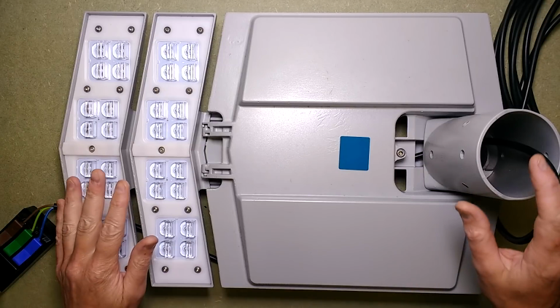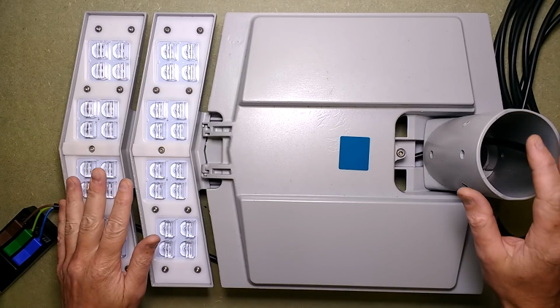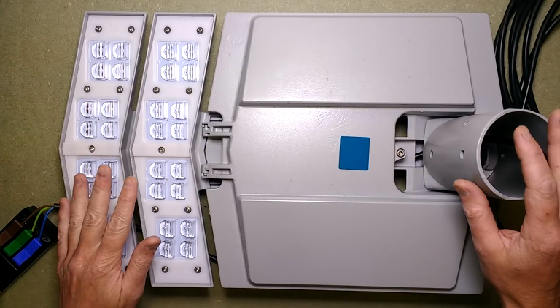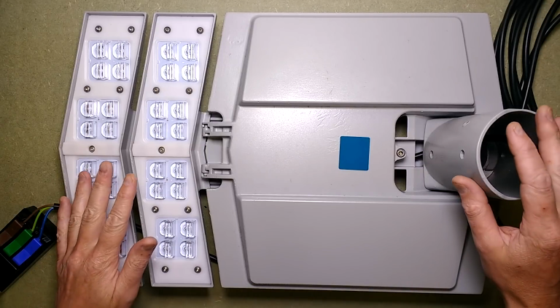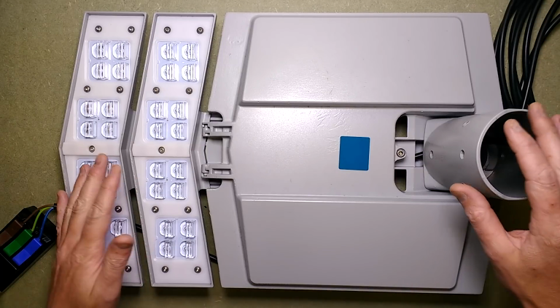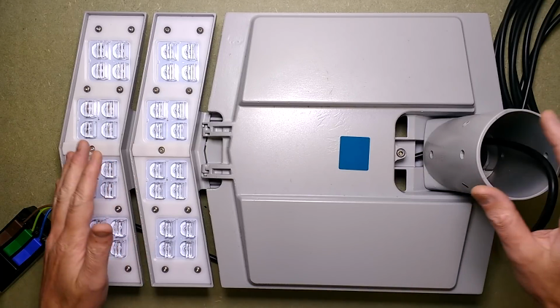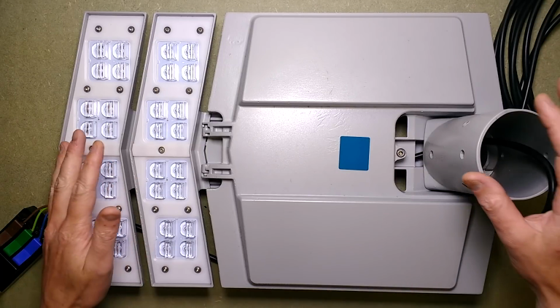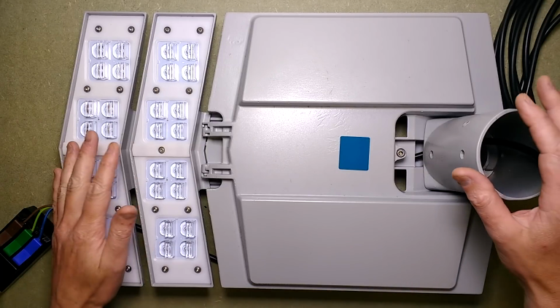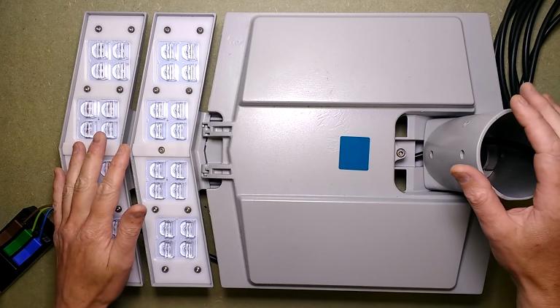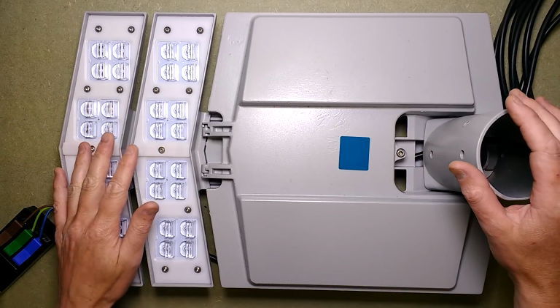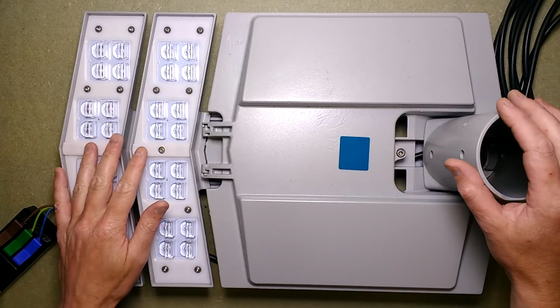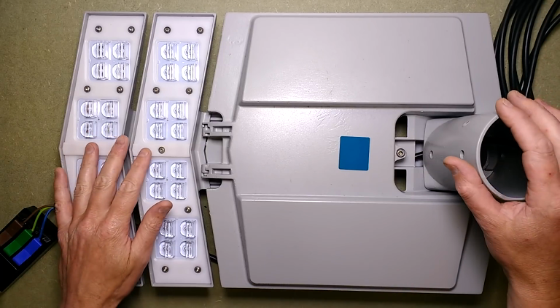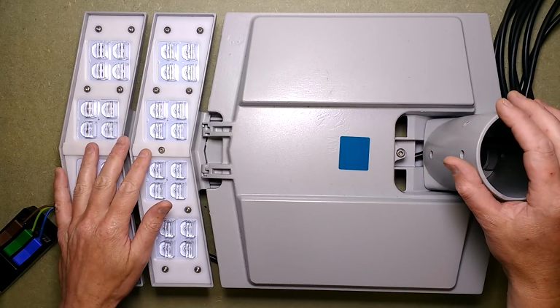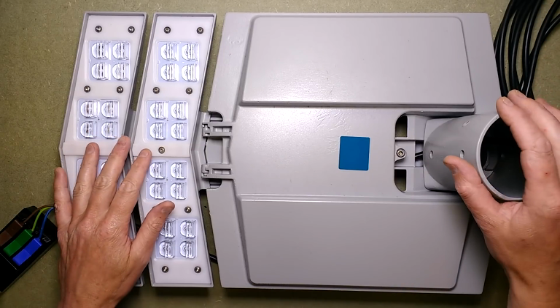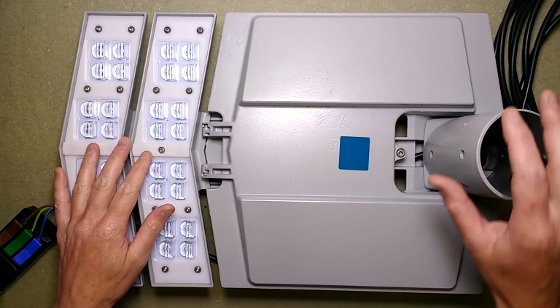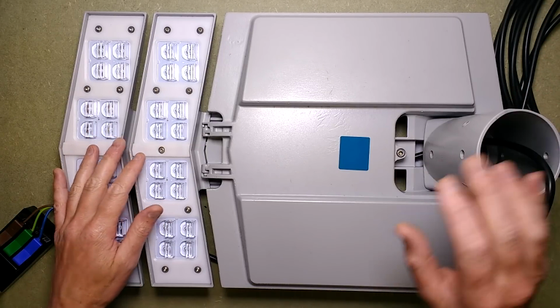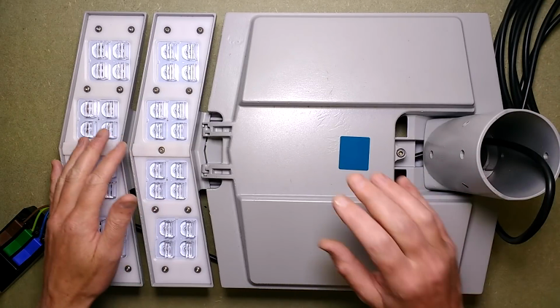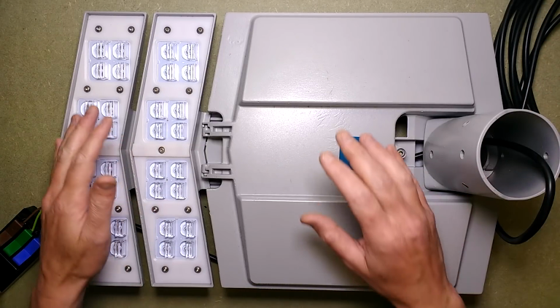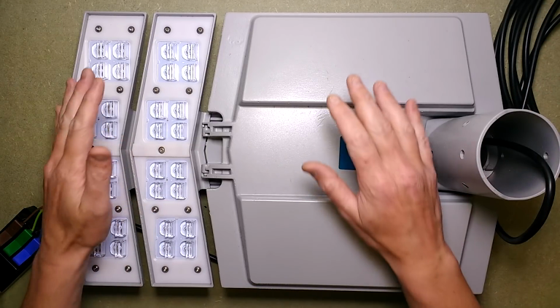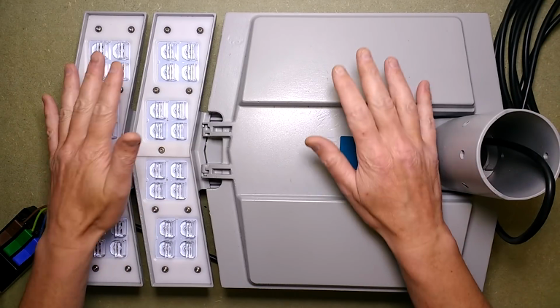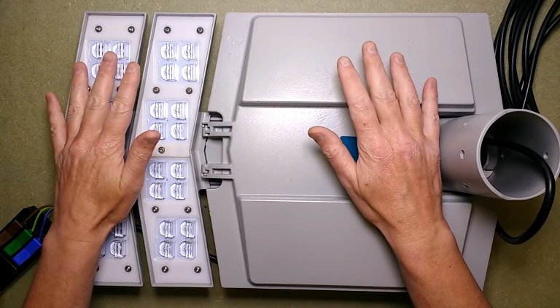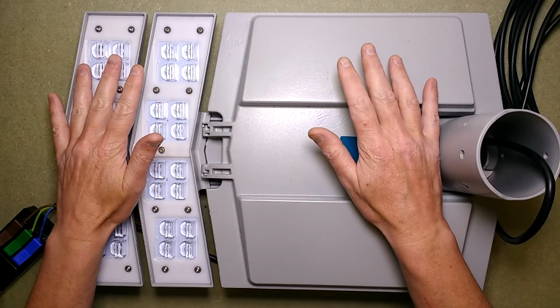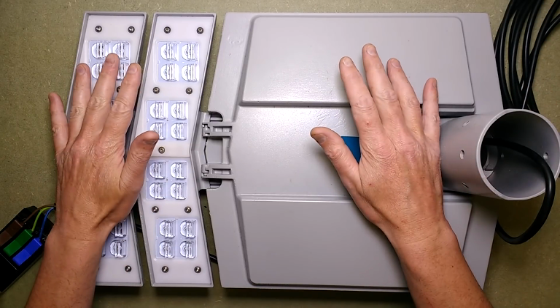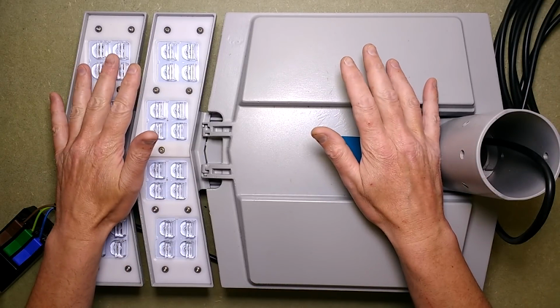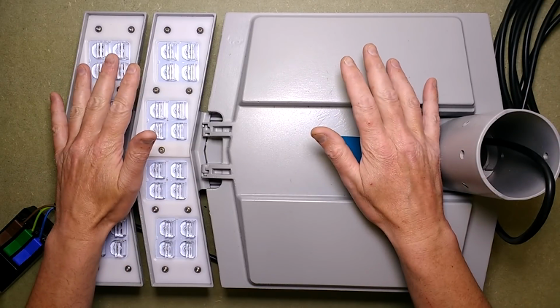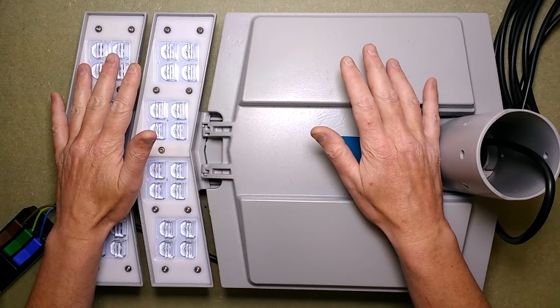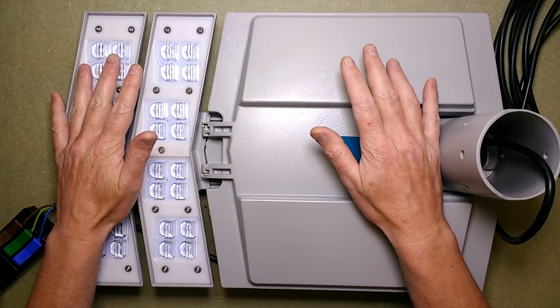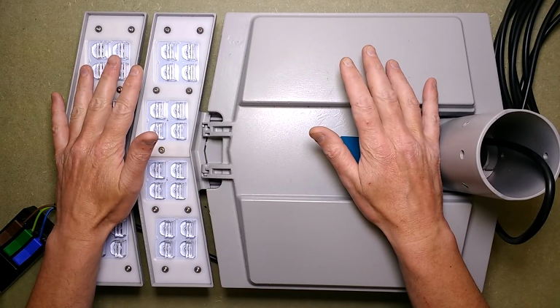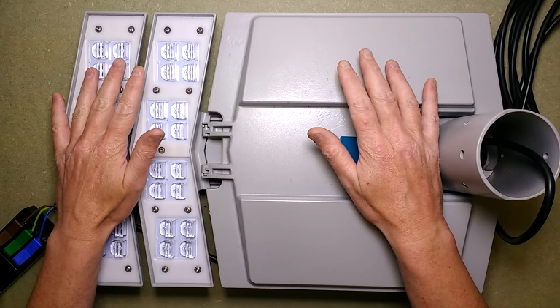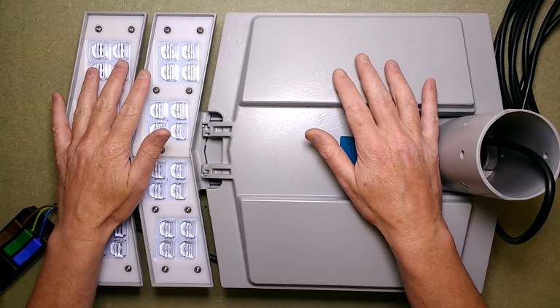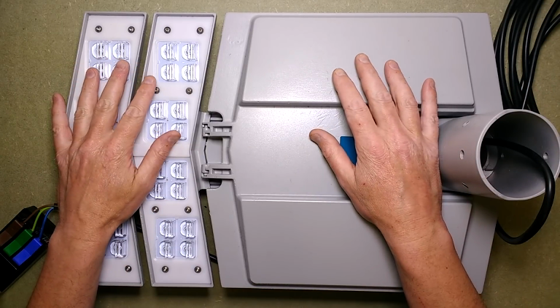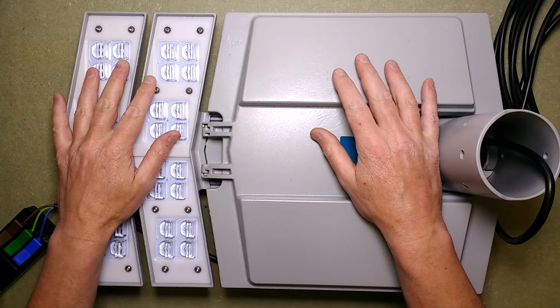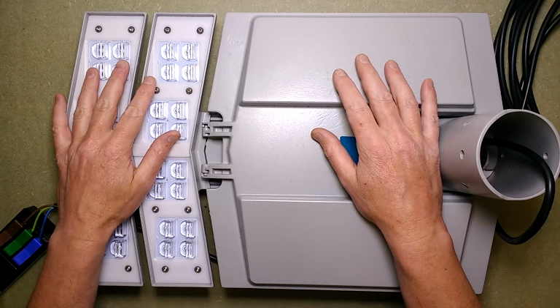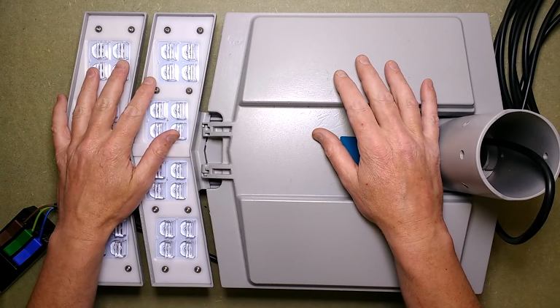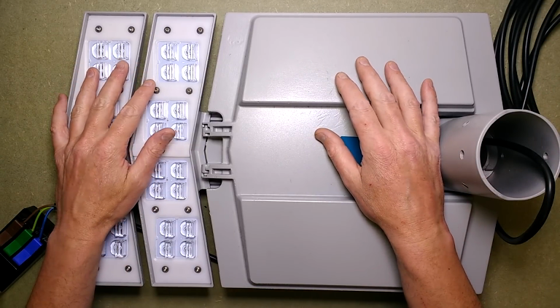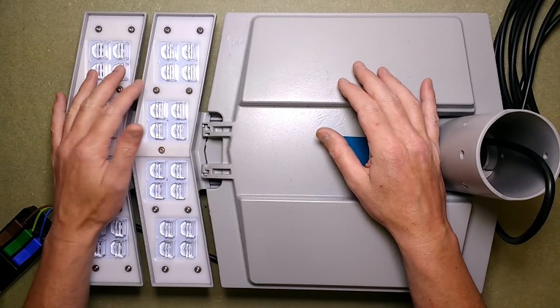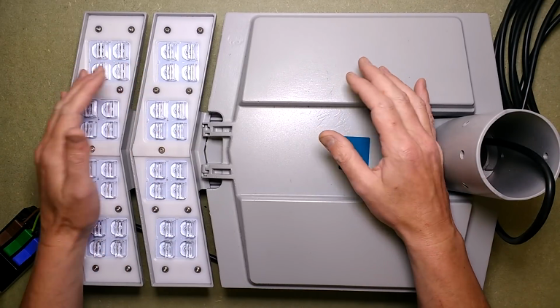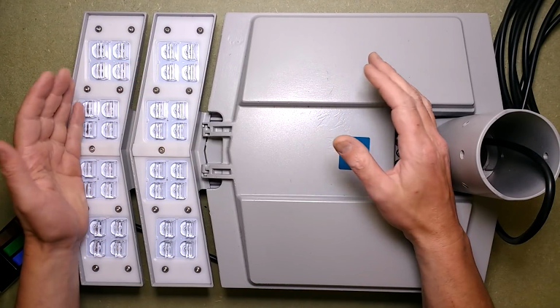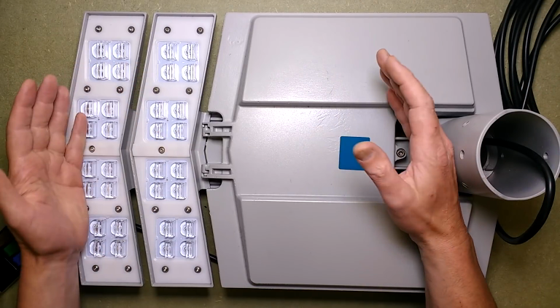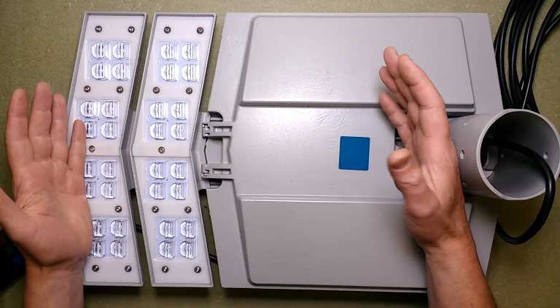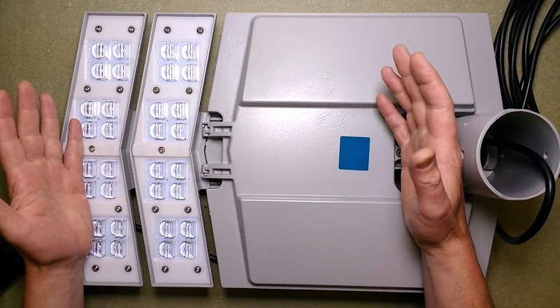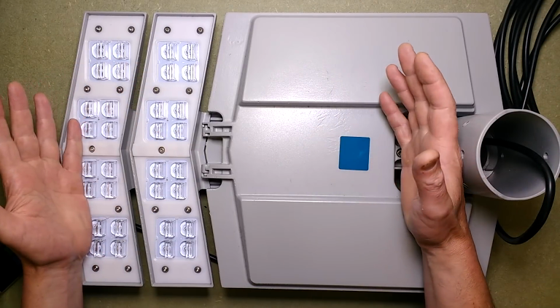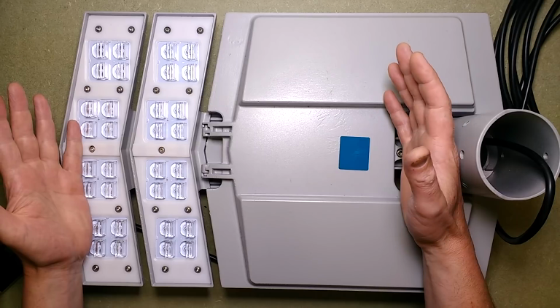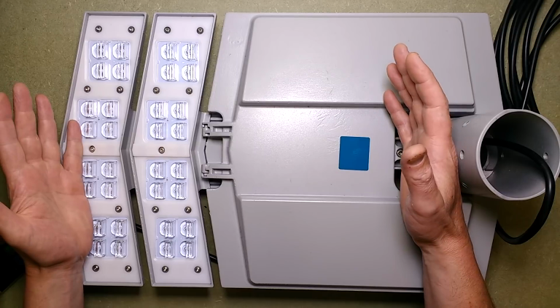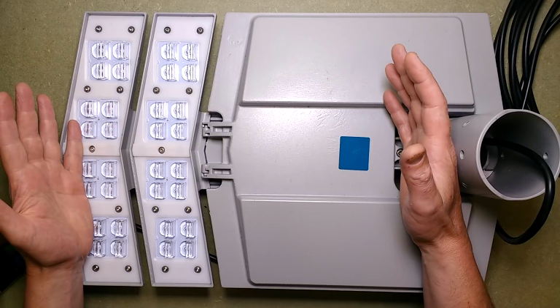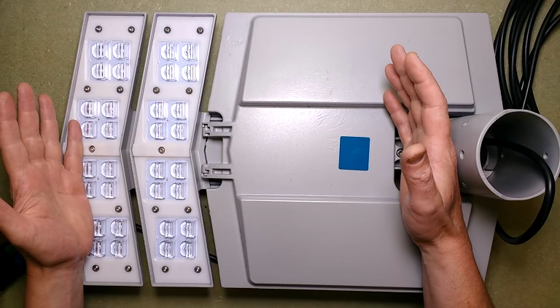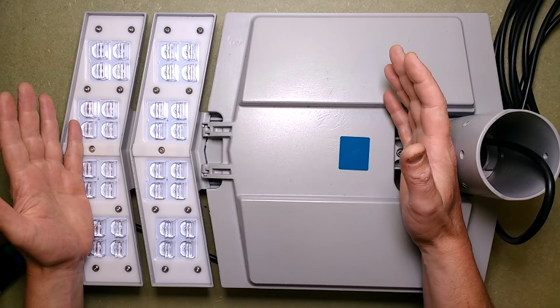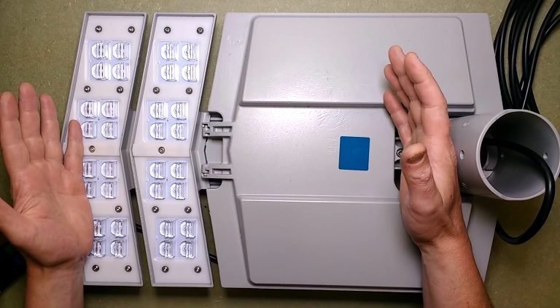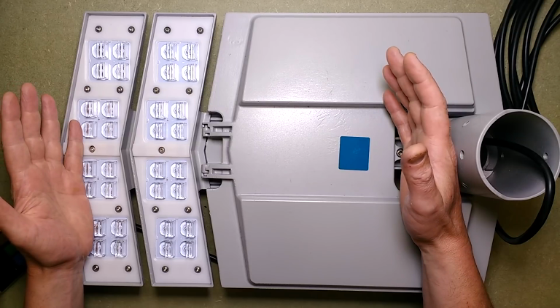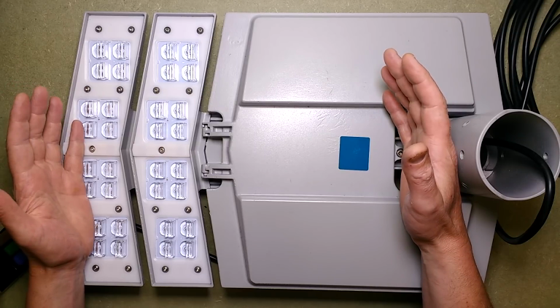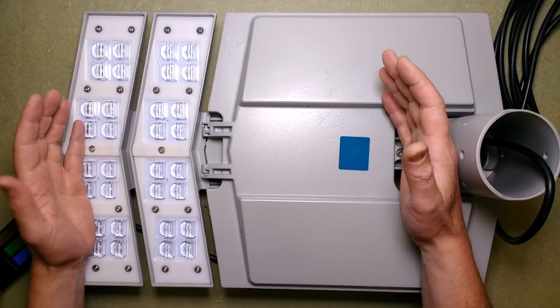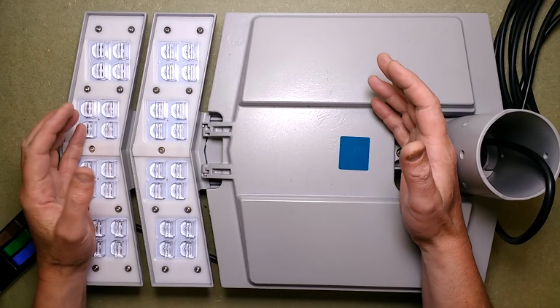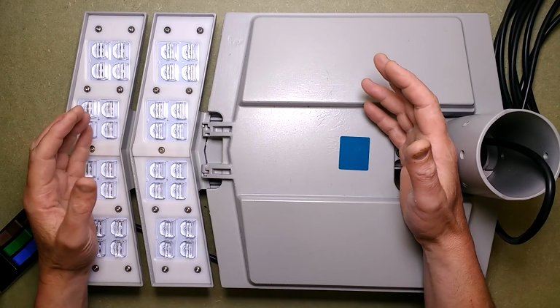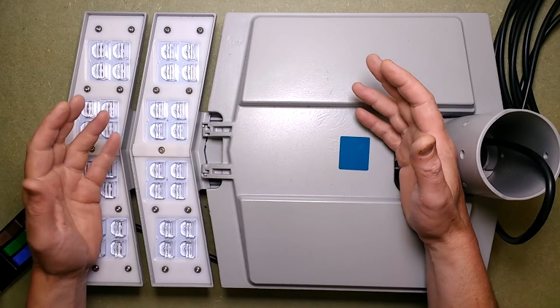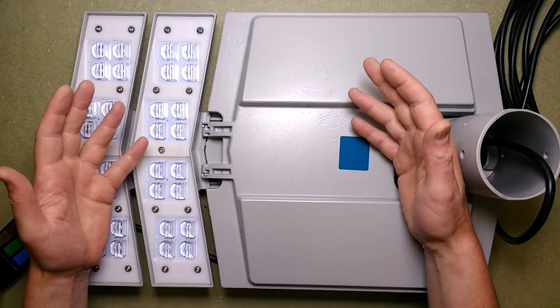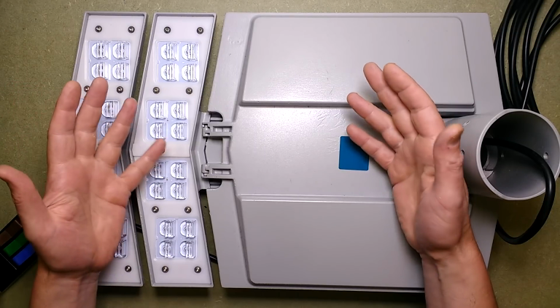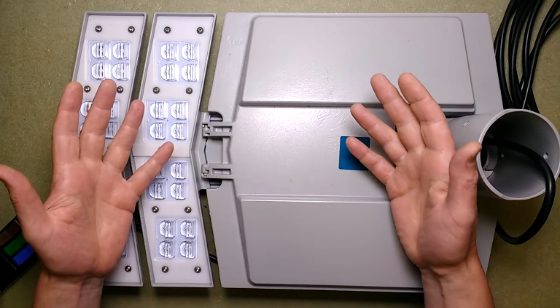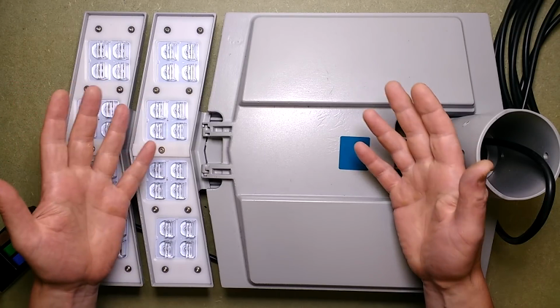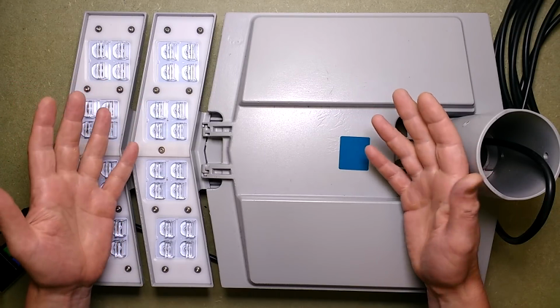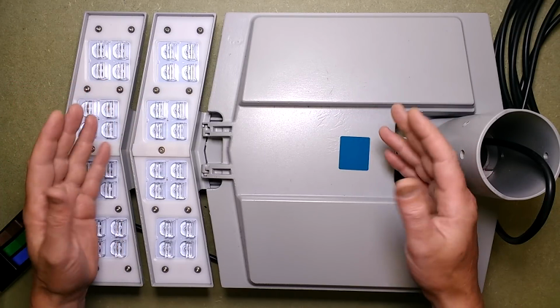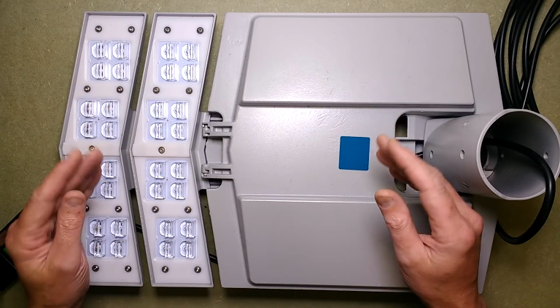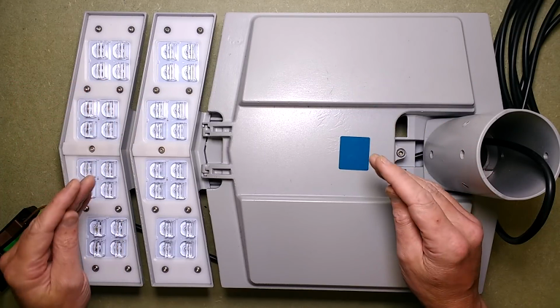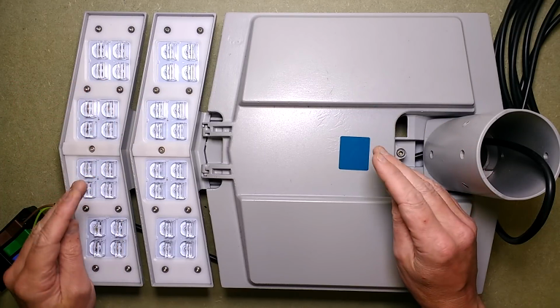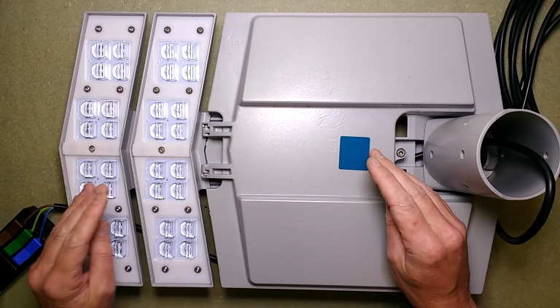Different lighting, different everything, different scale because now I'm at a slightly different bench which is optimised for larger things.